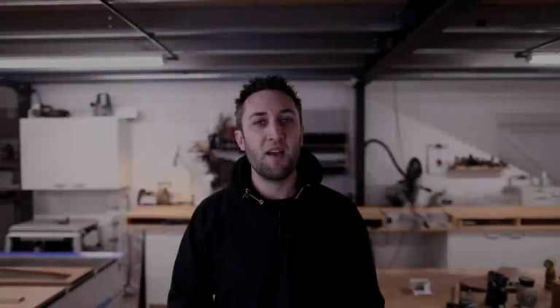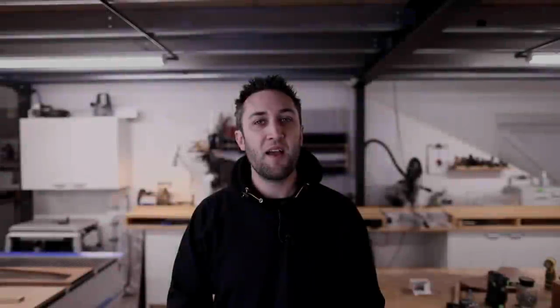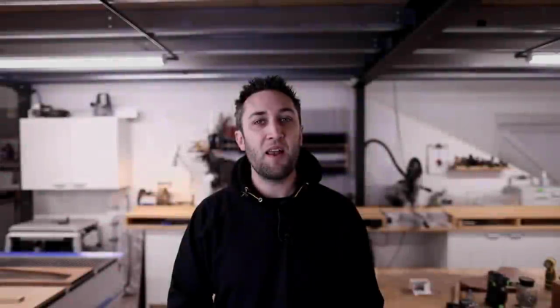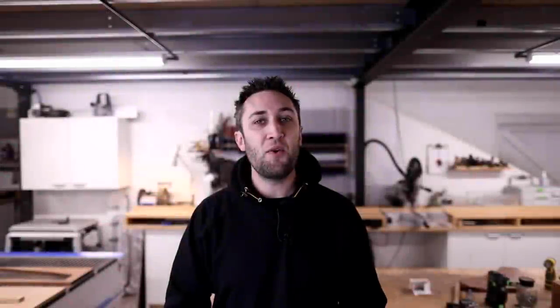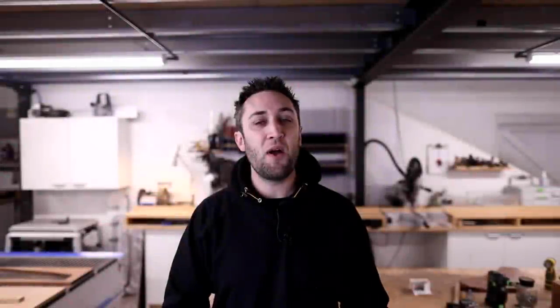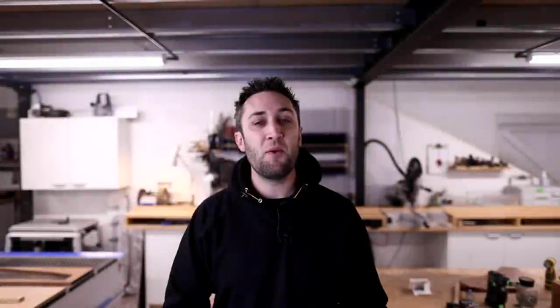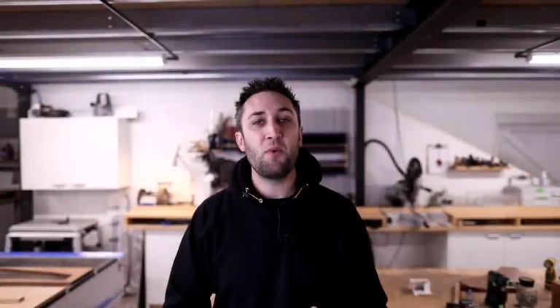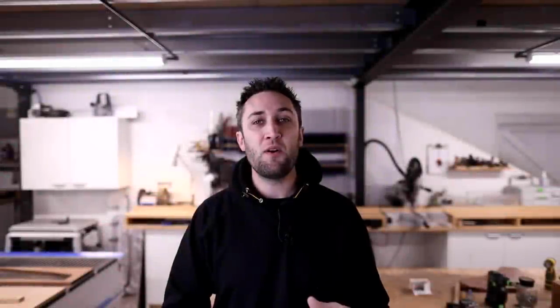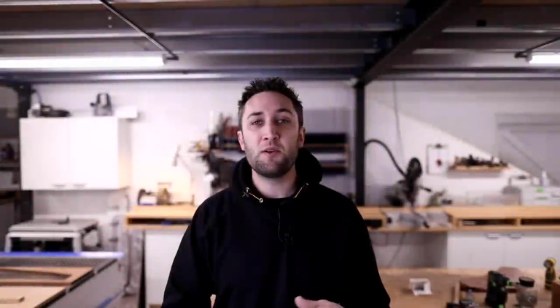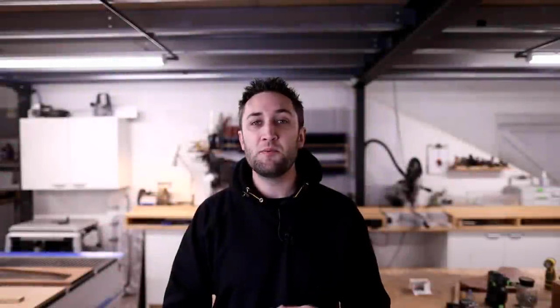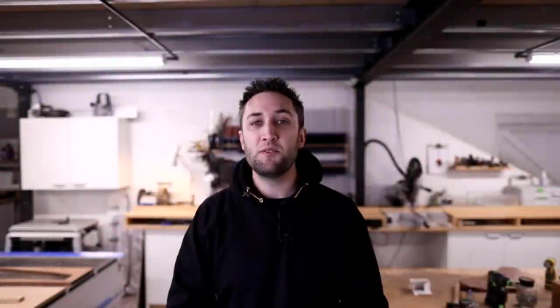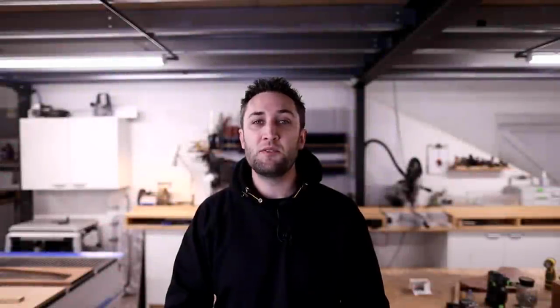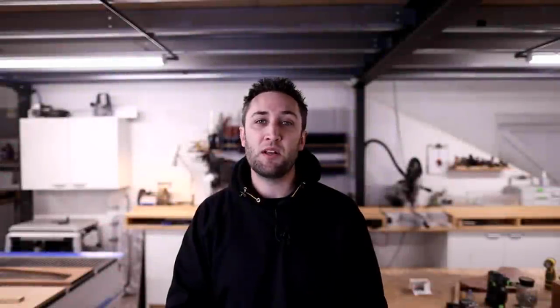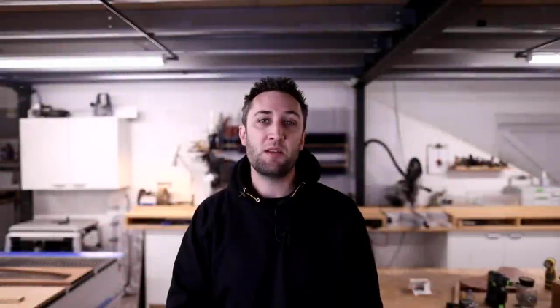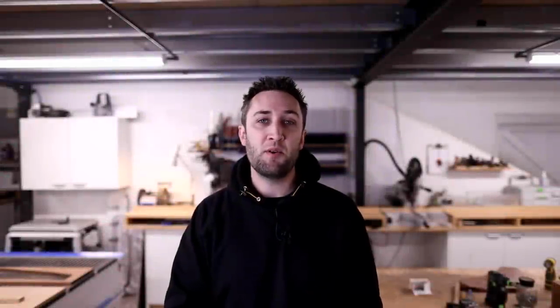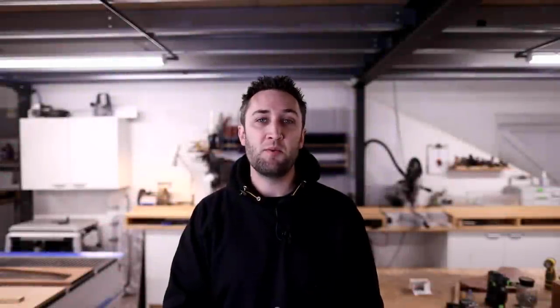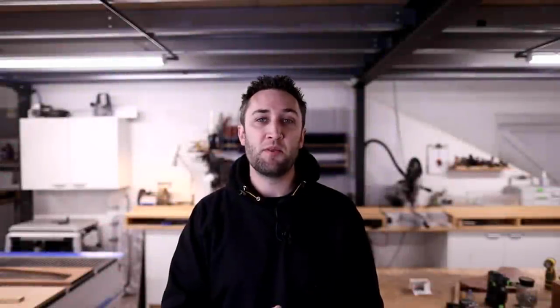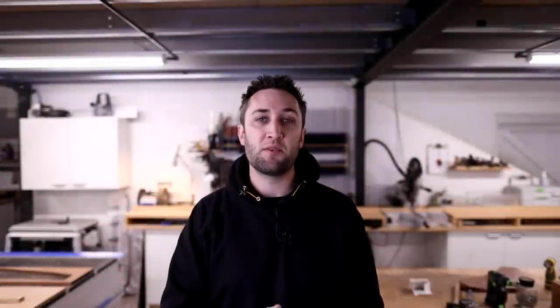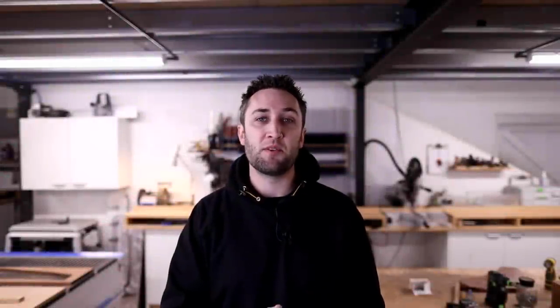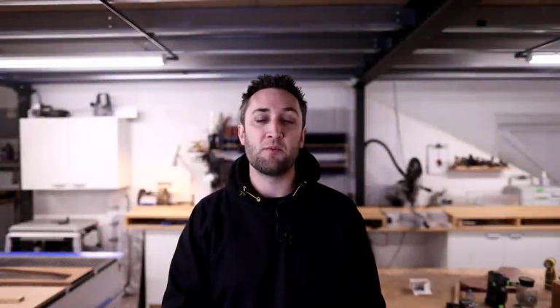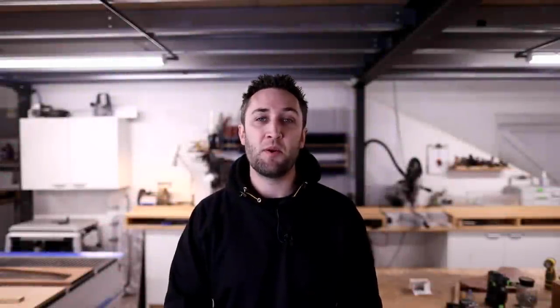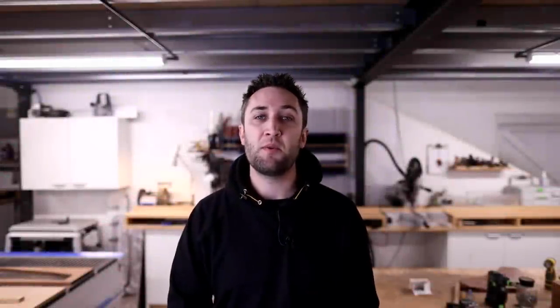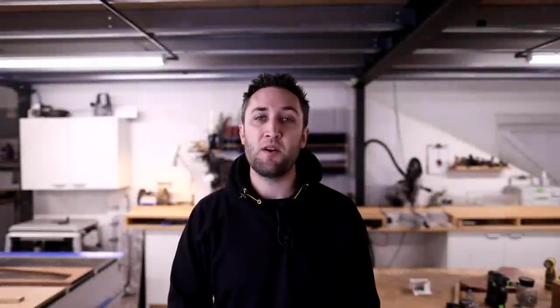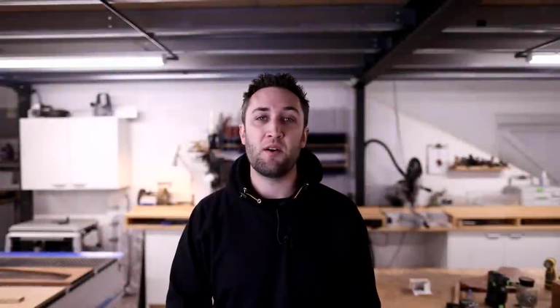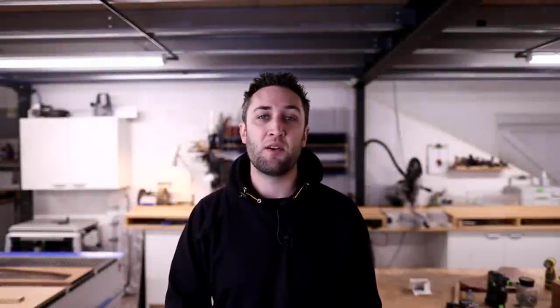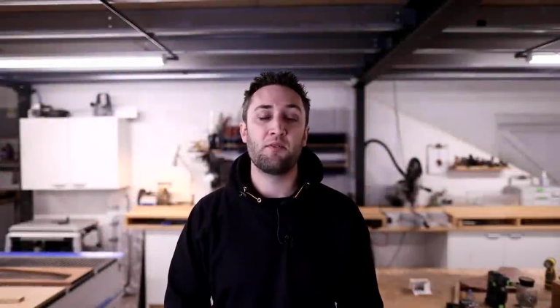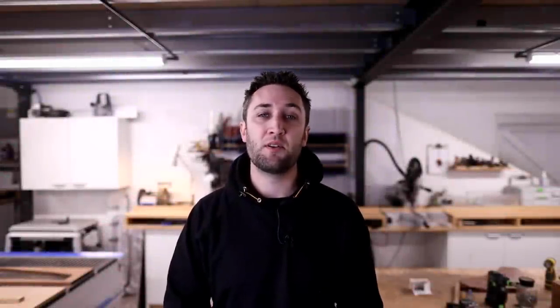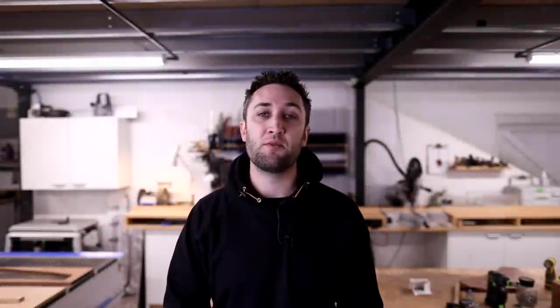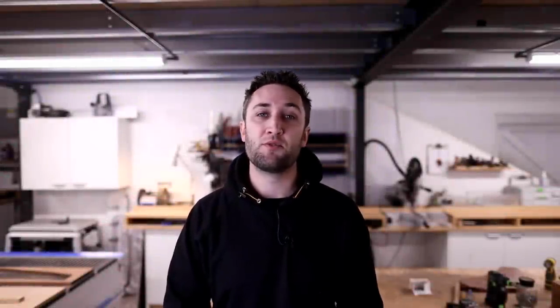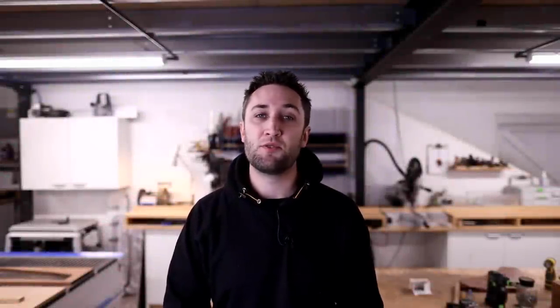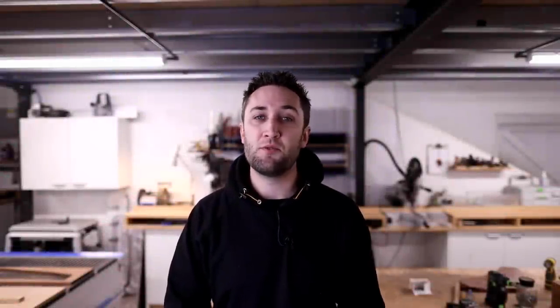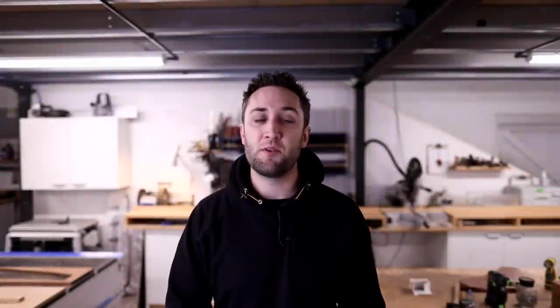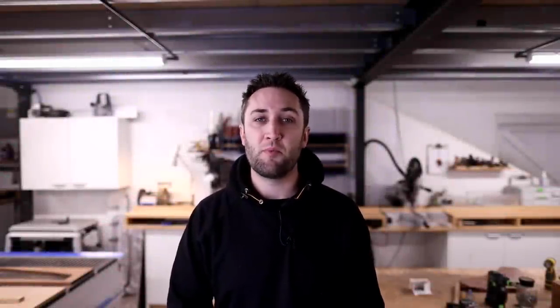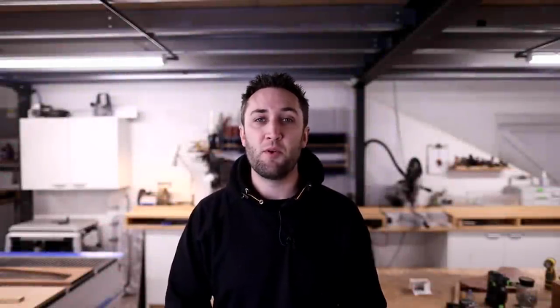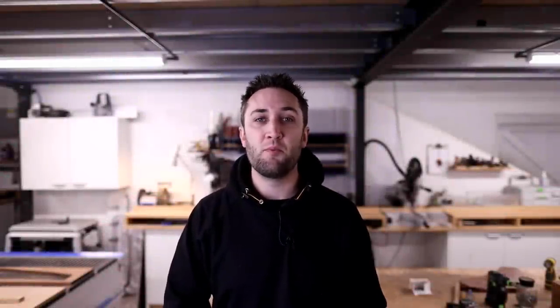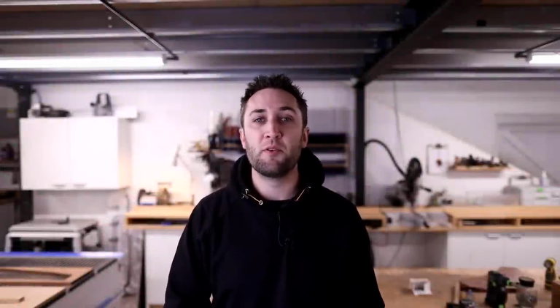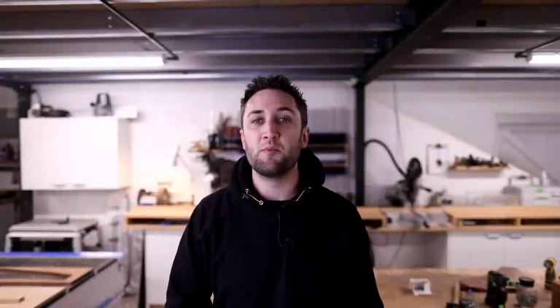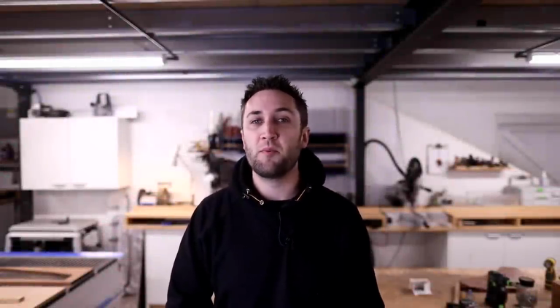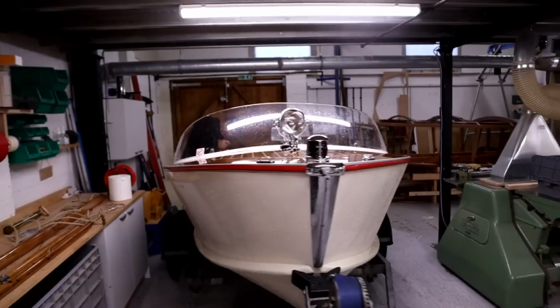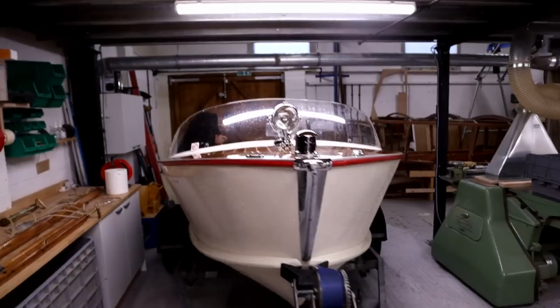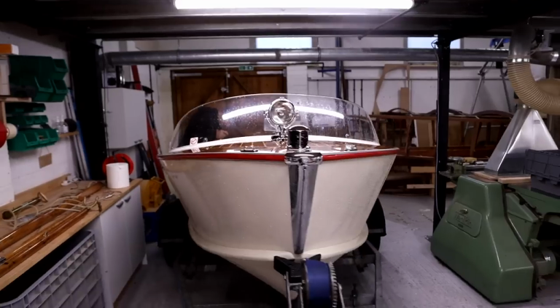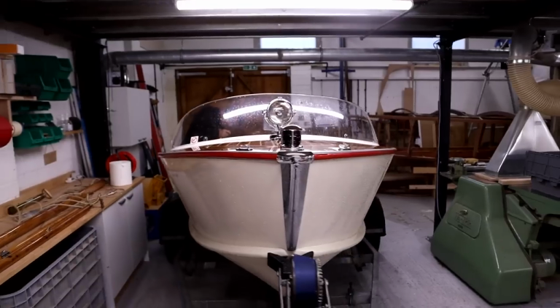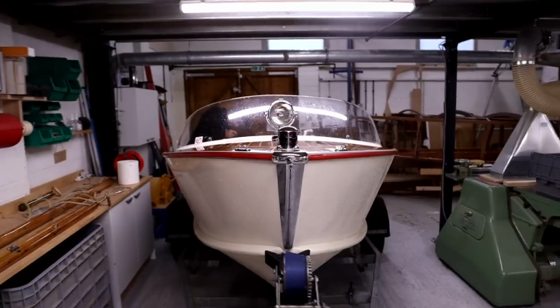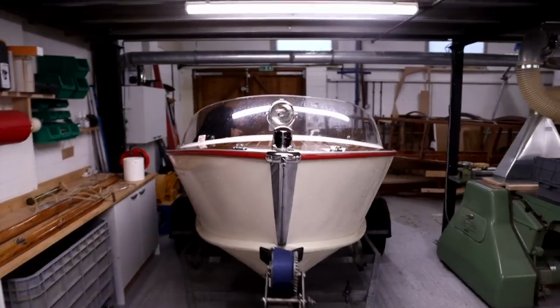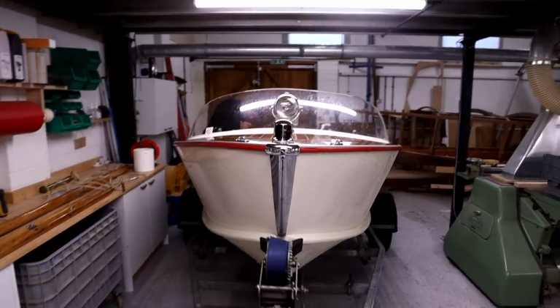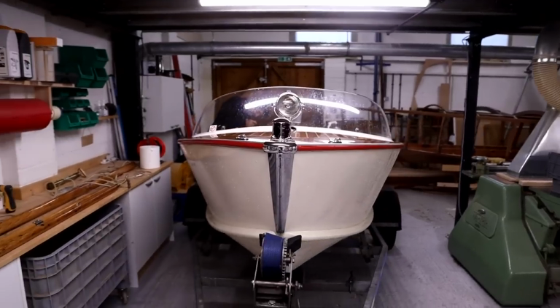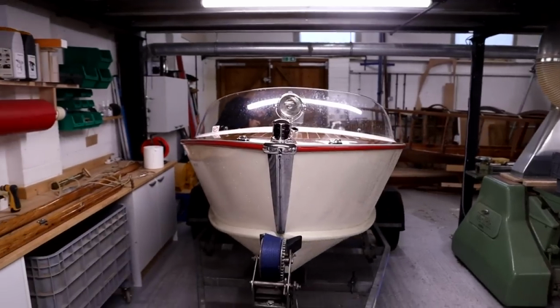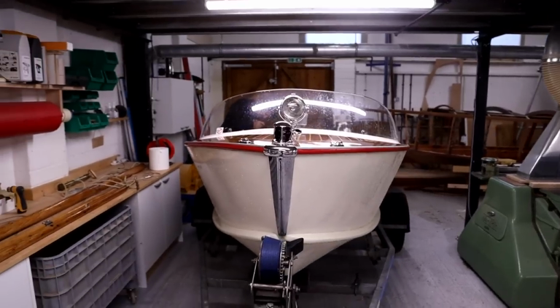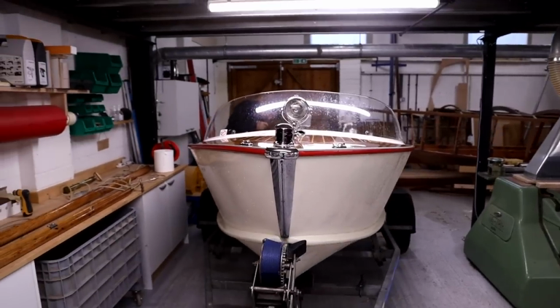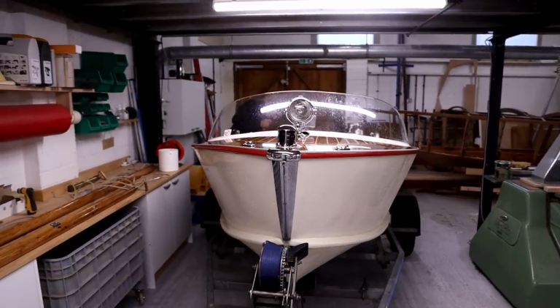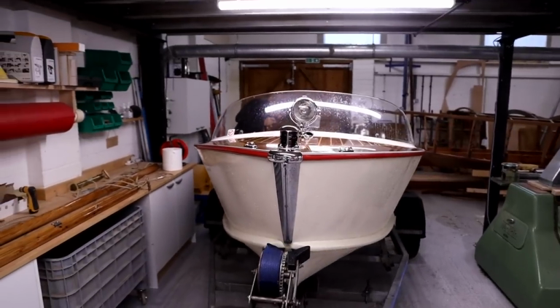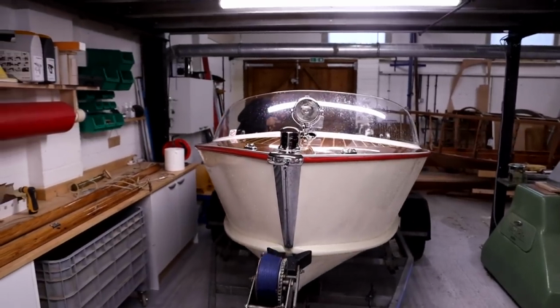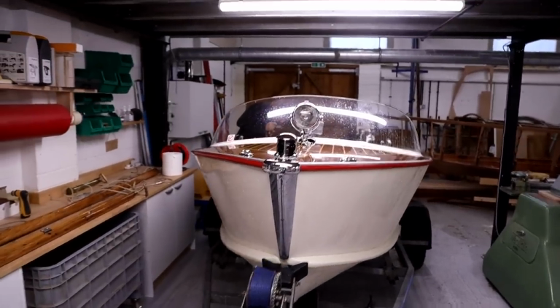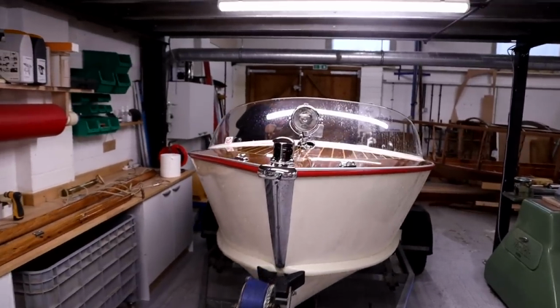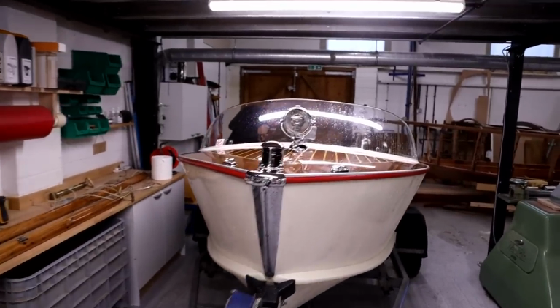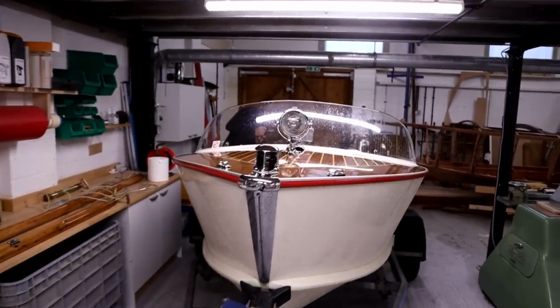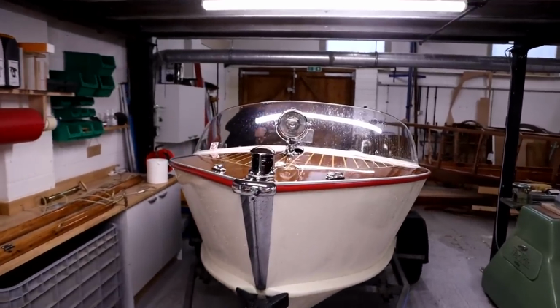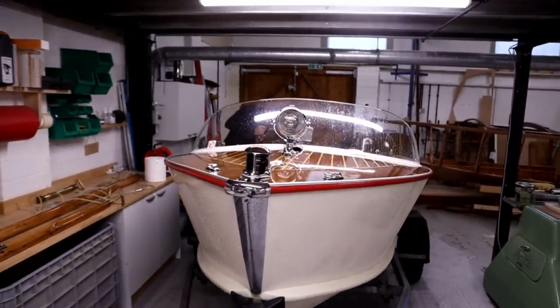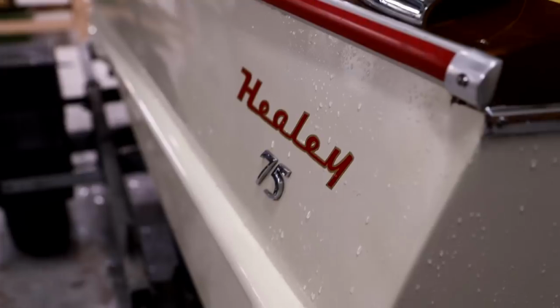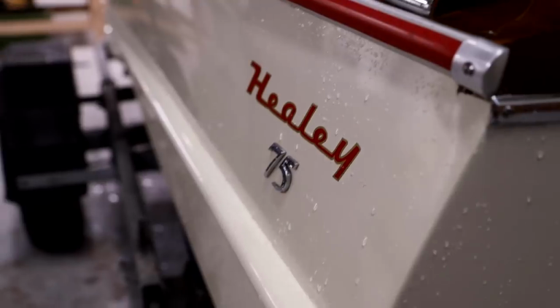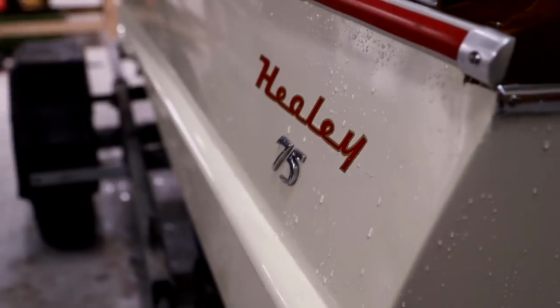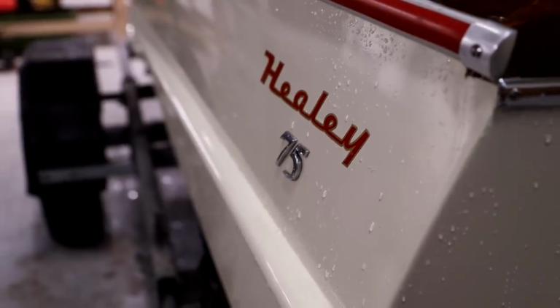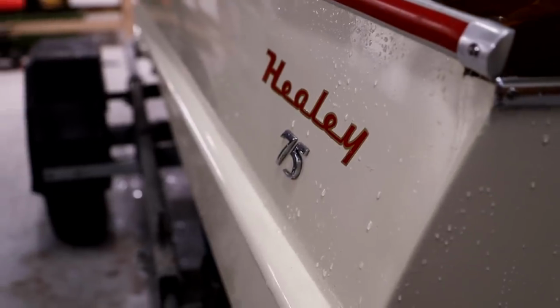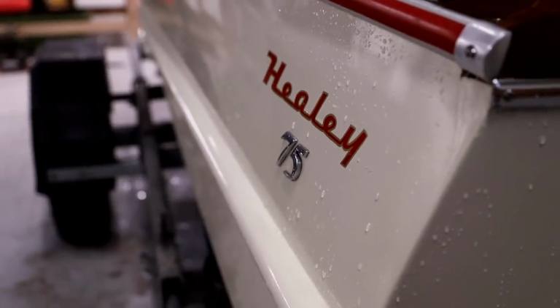Hello and welcome to Danley Boat Building, where we are currently restoring a boat built by the Austin Healey car company called the Healey 75.